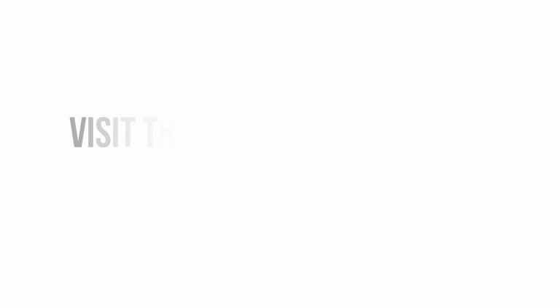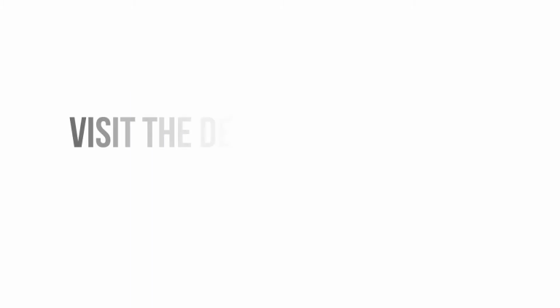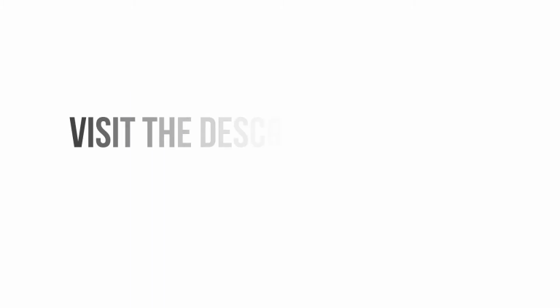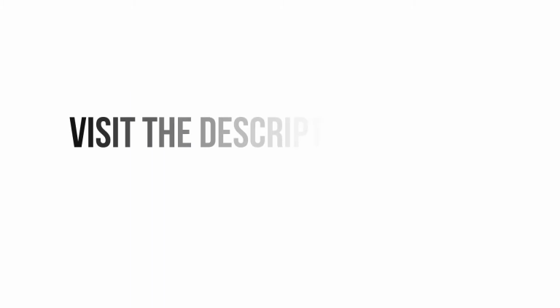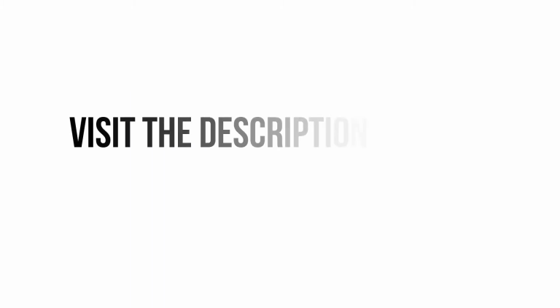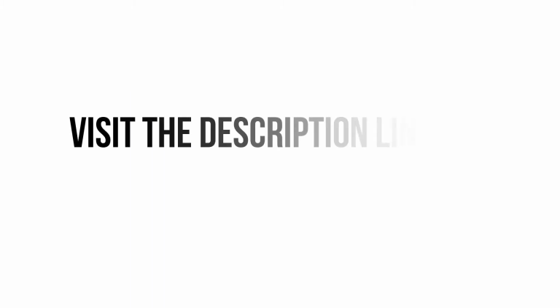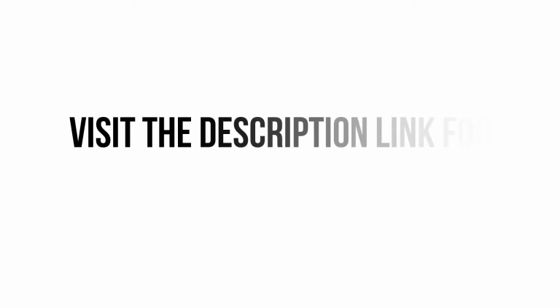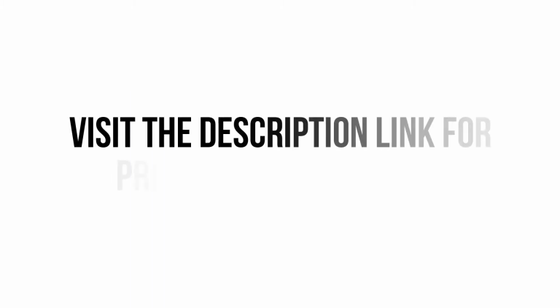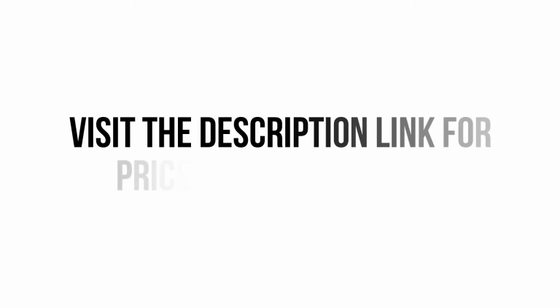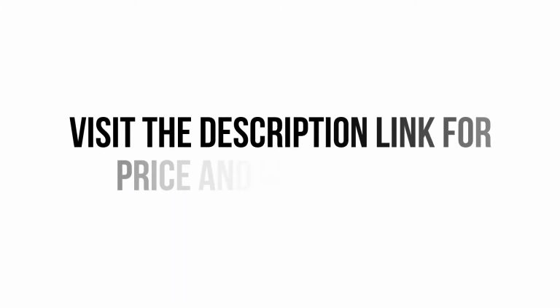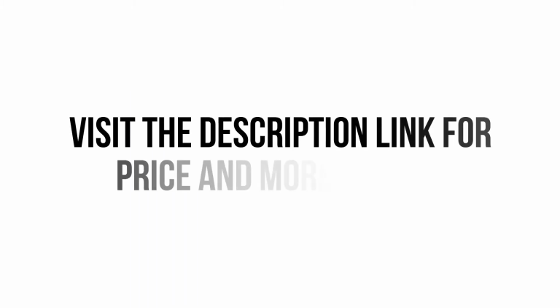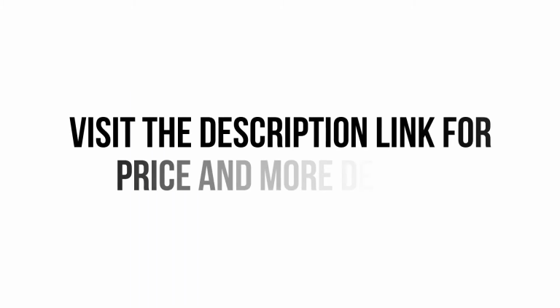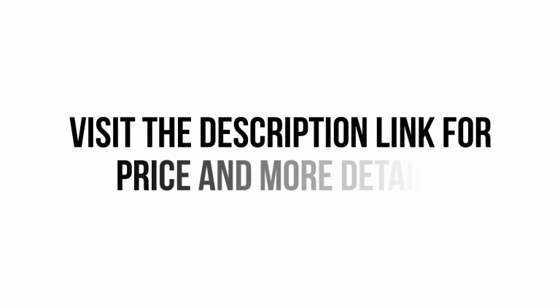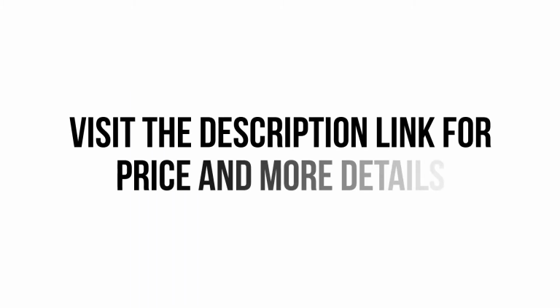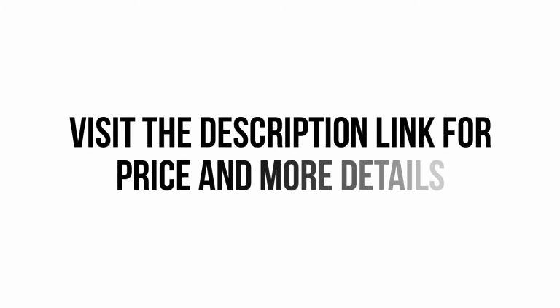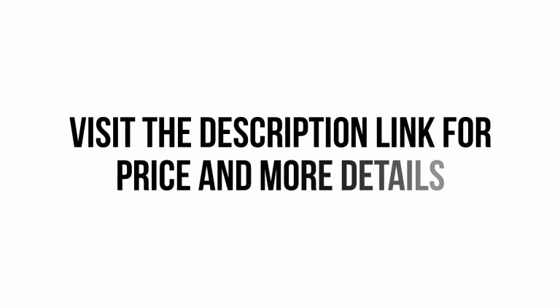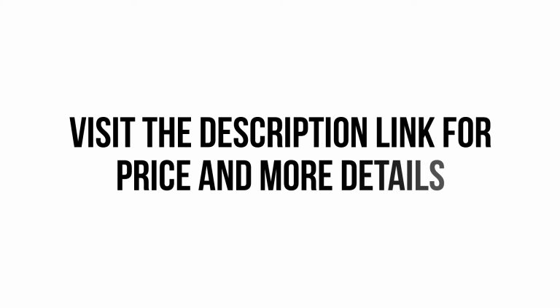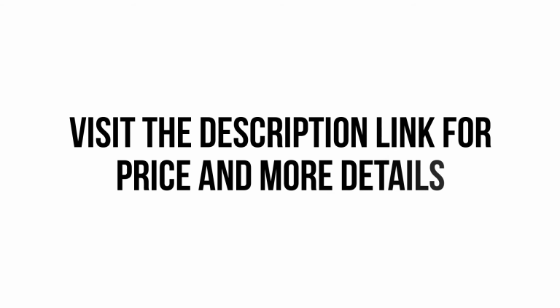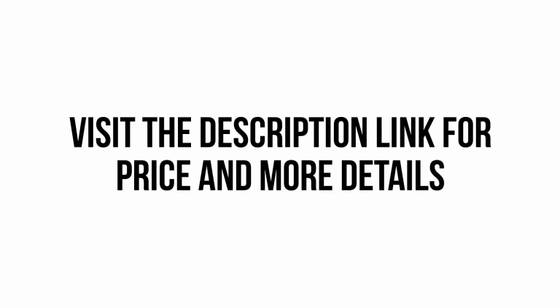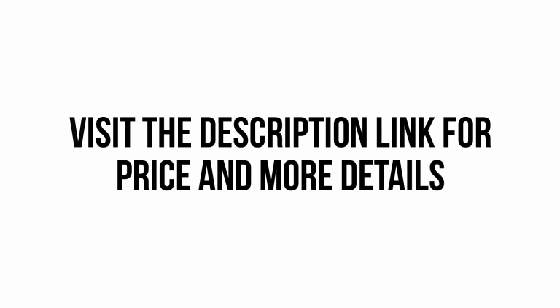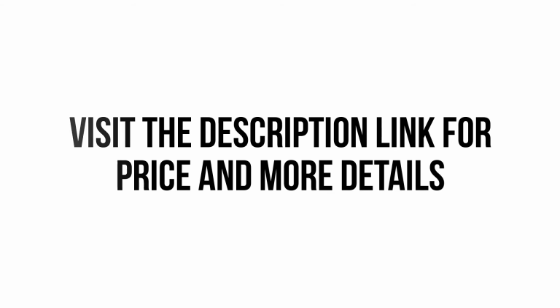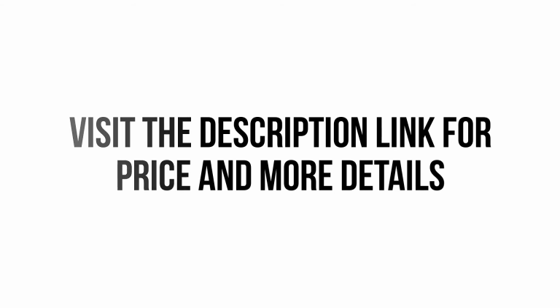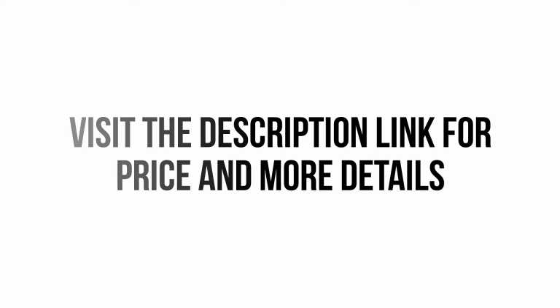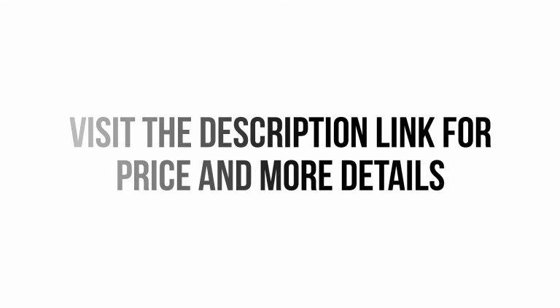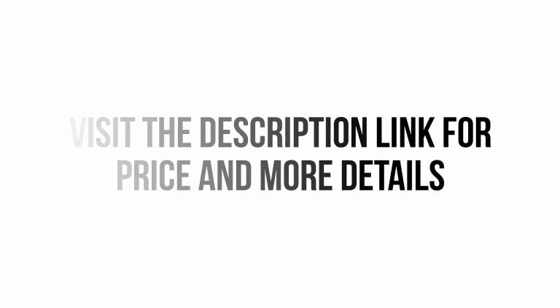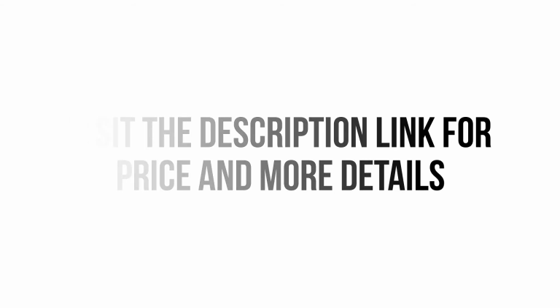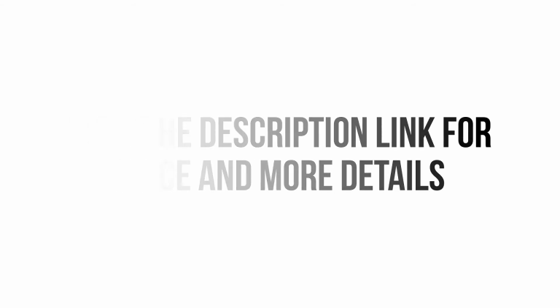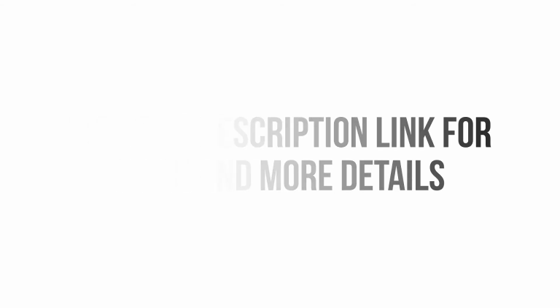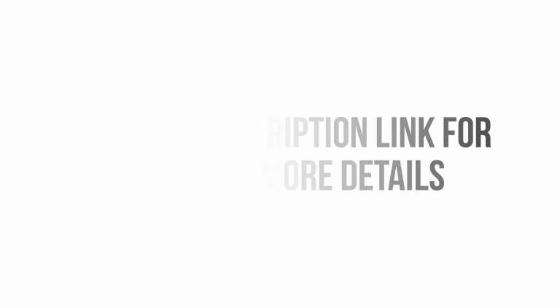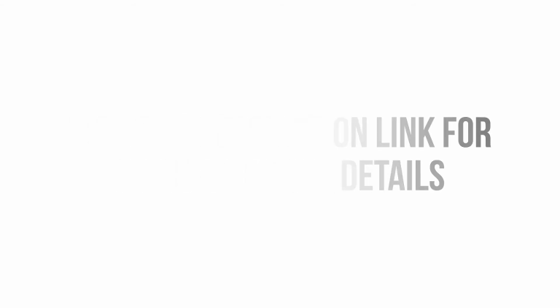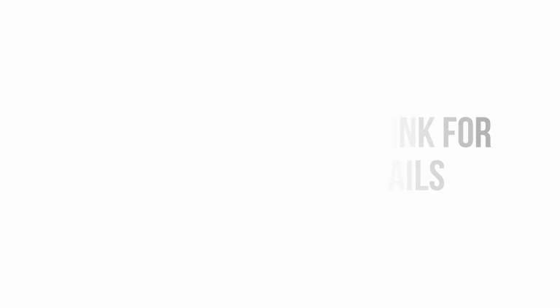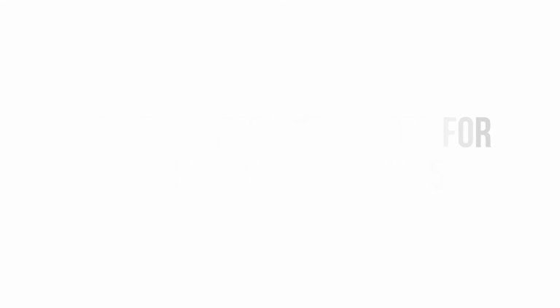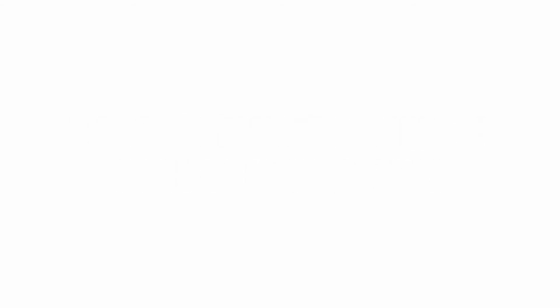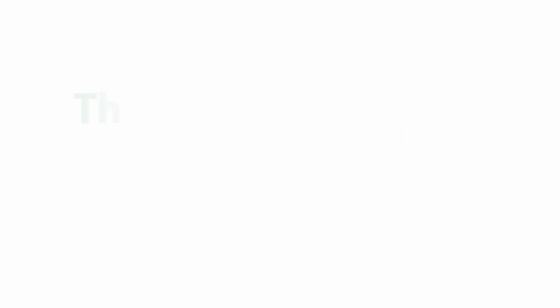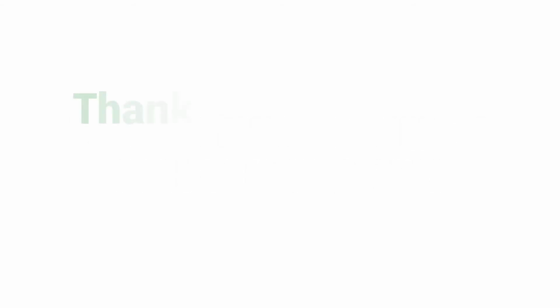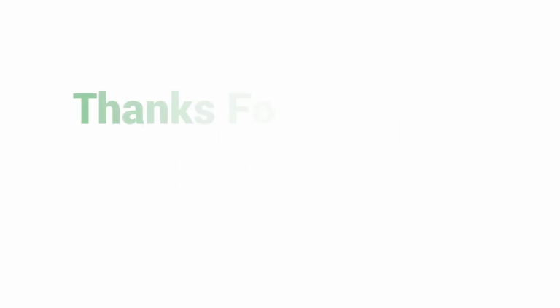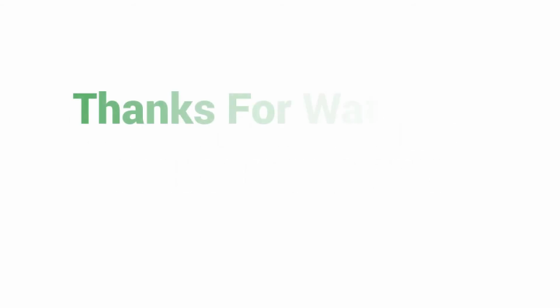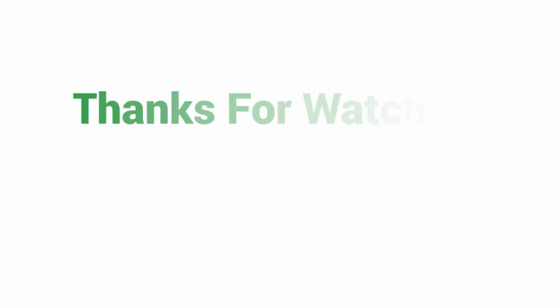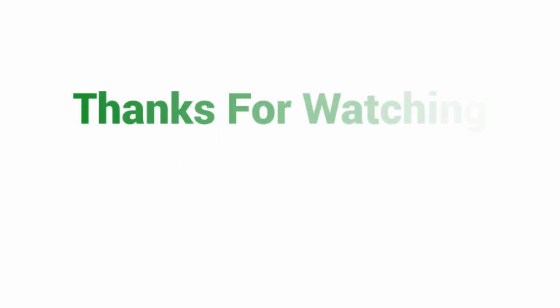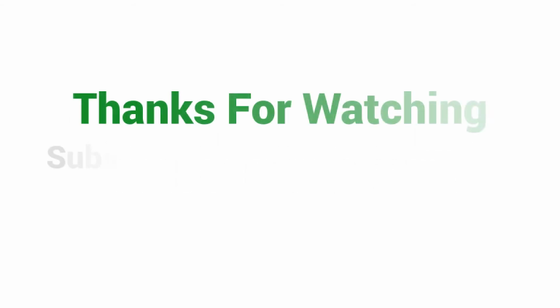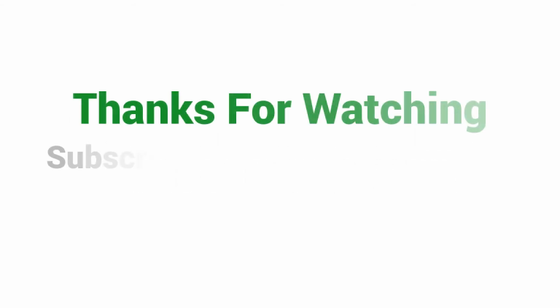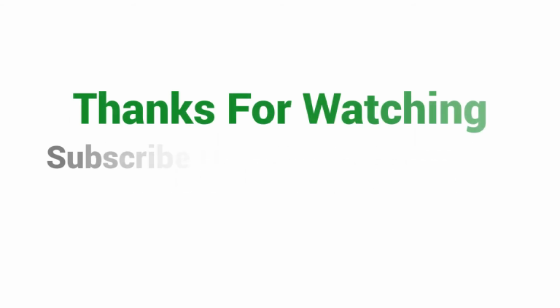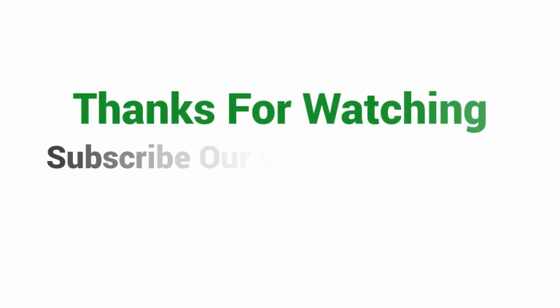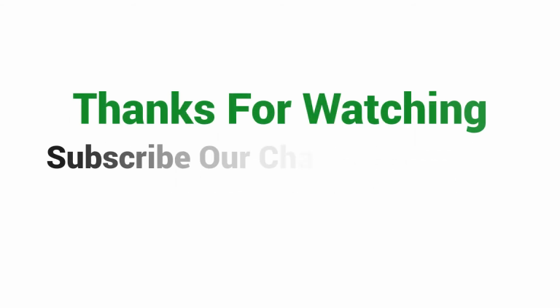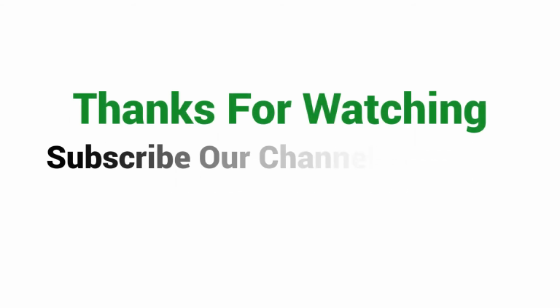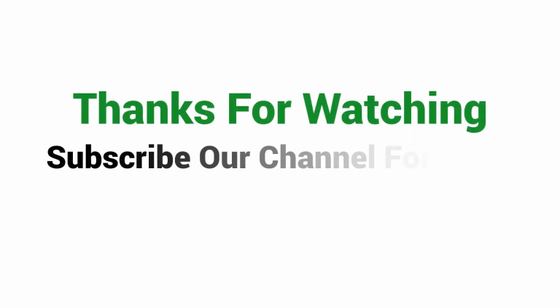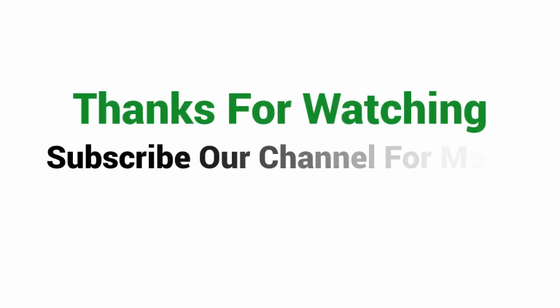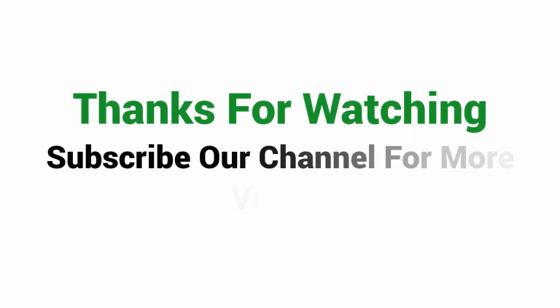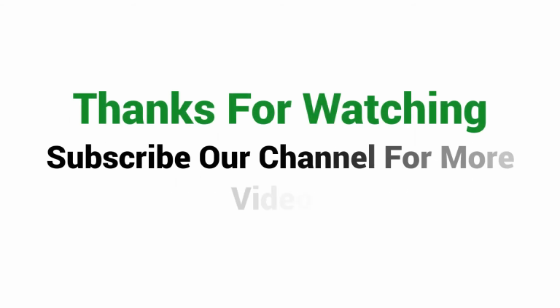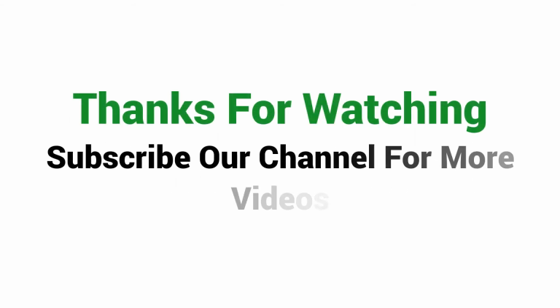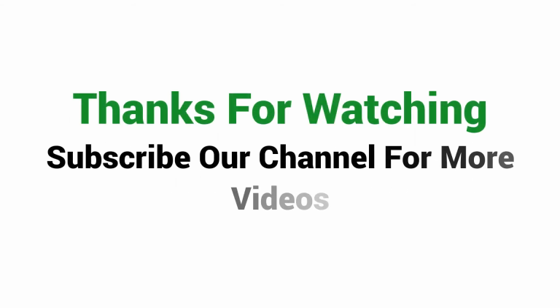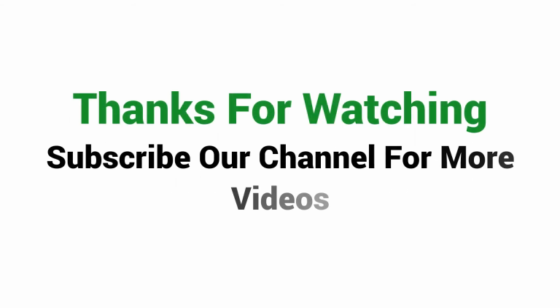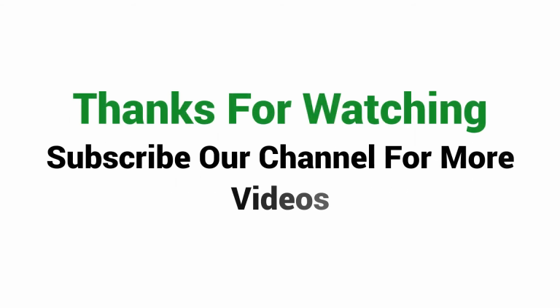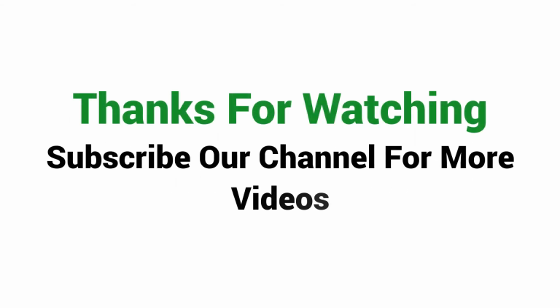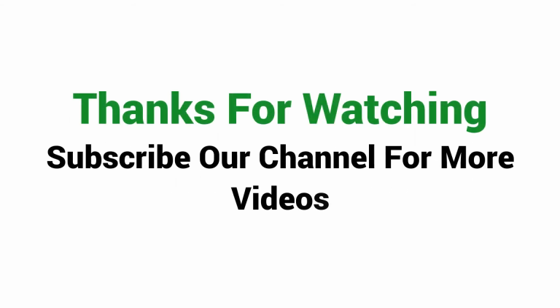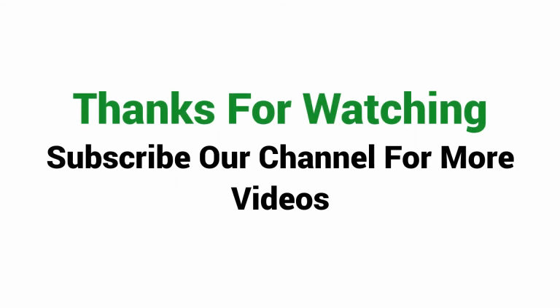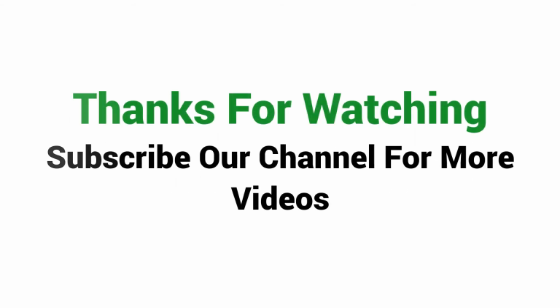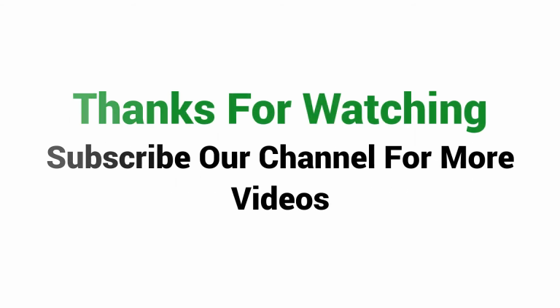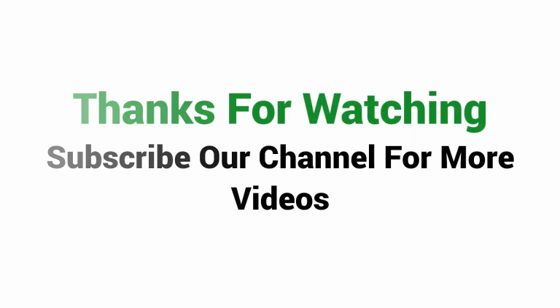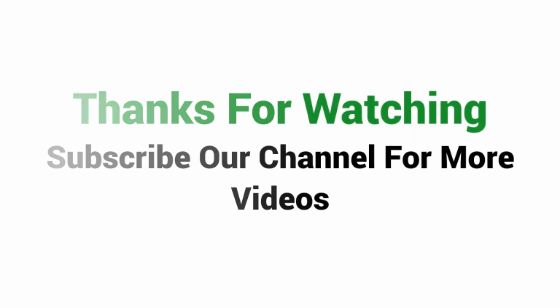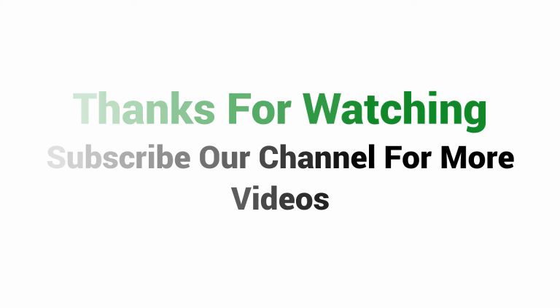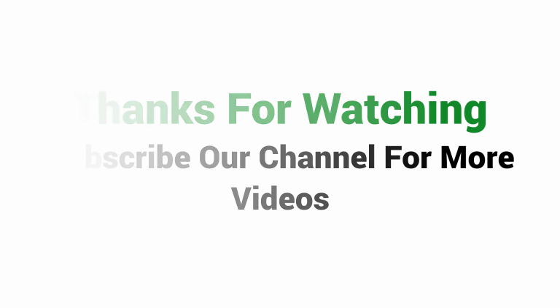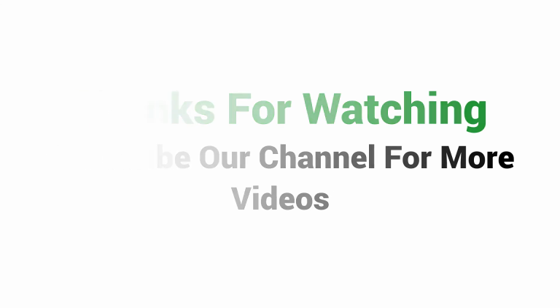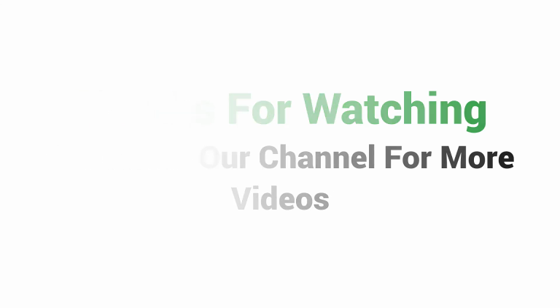Visit the description link for price and more details. Subscribe to our channel for more videos.